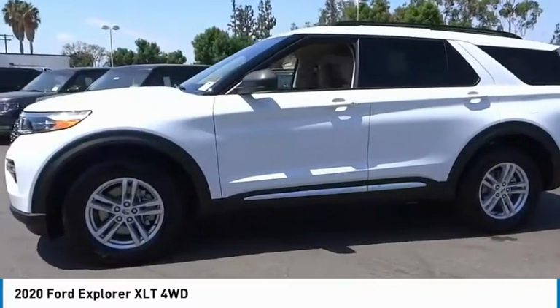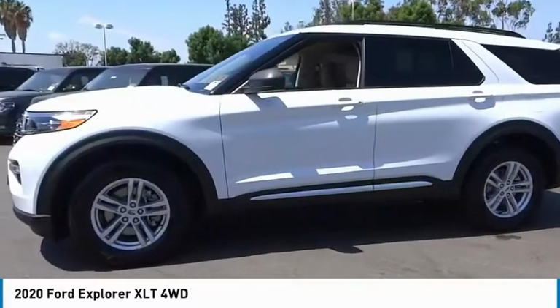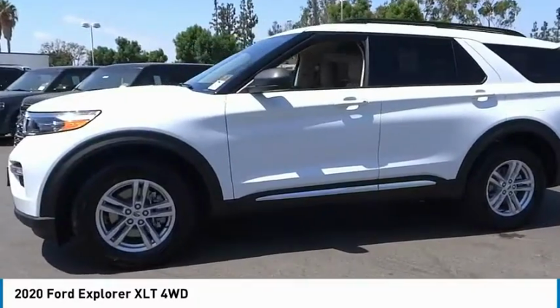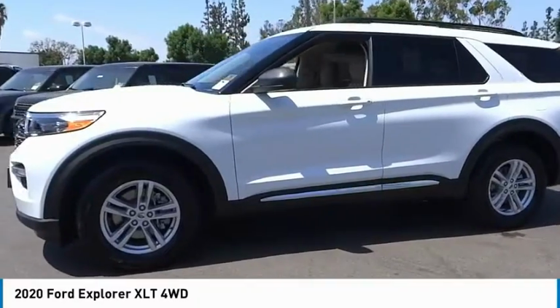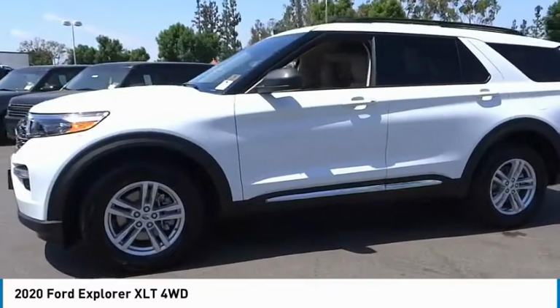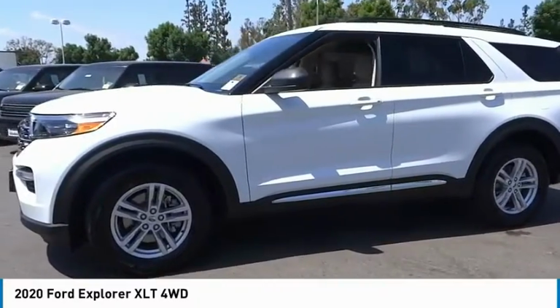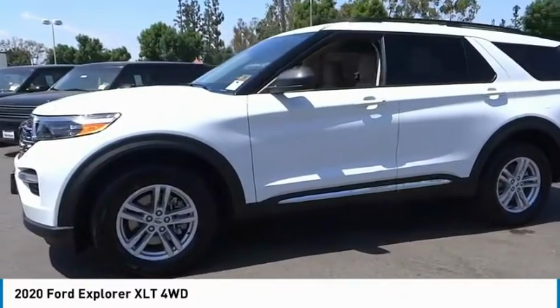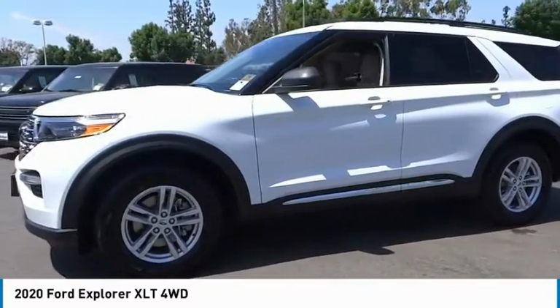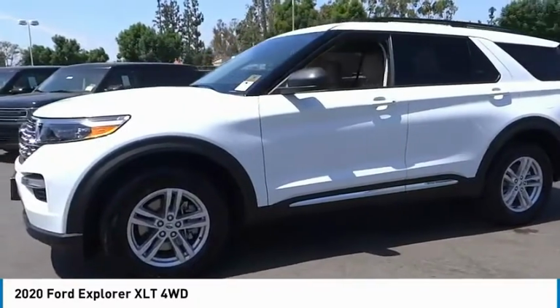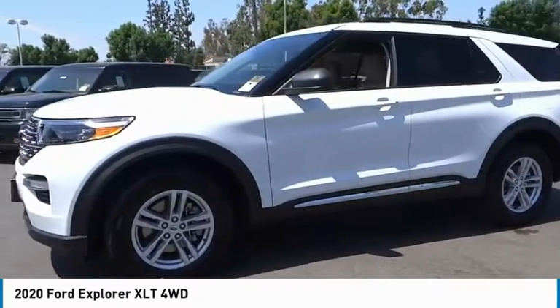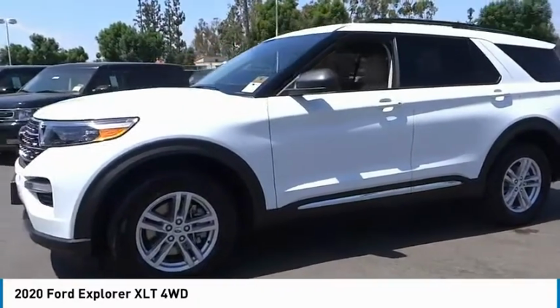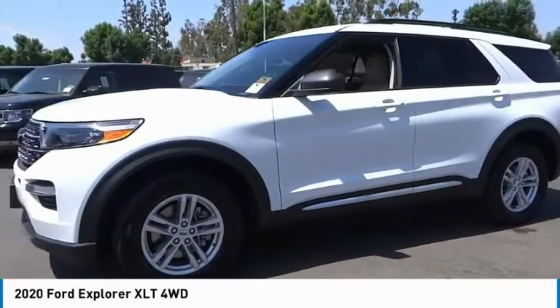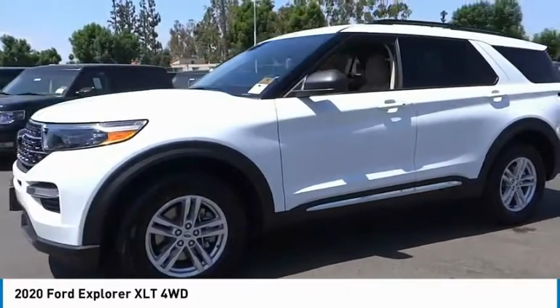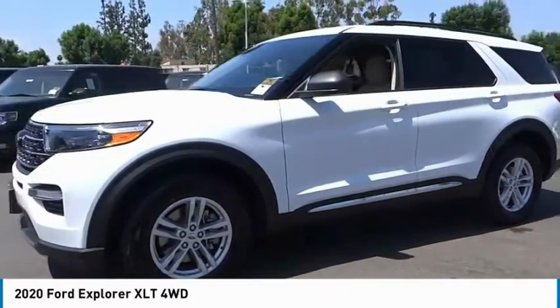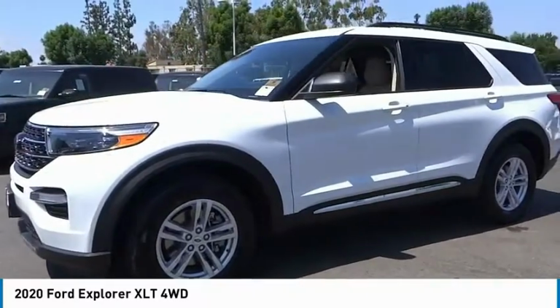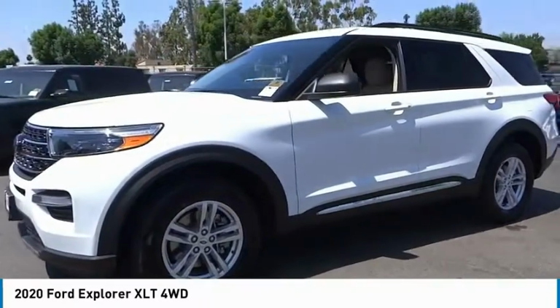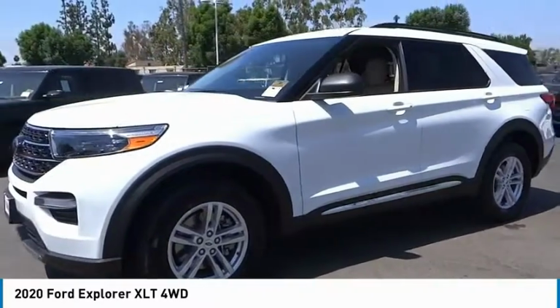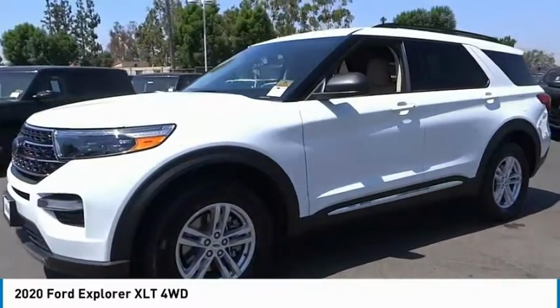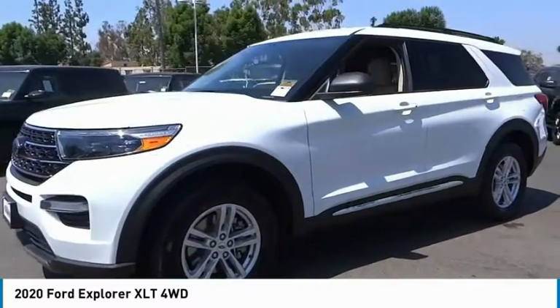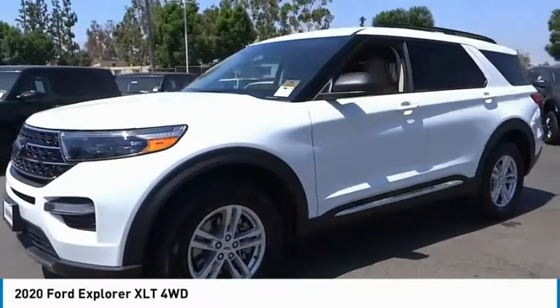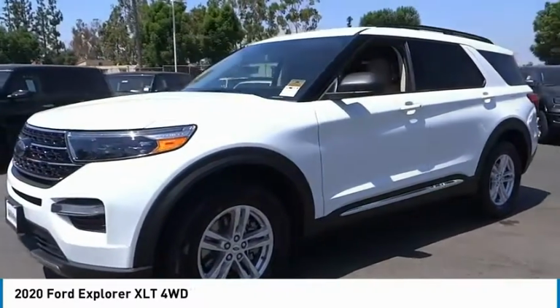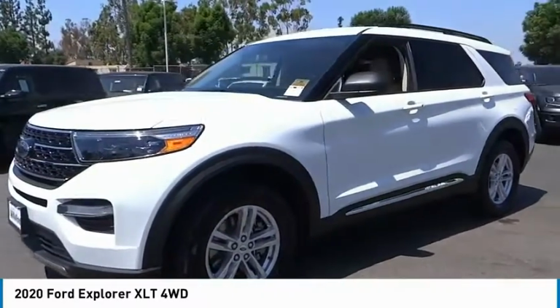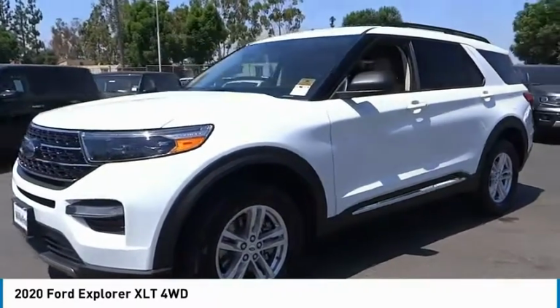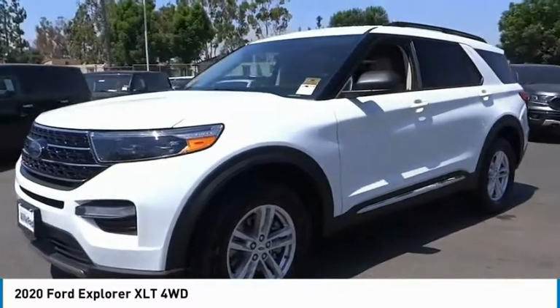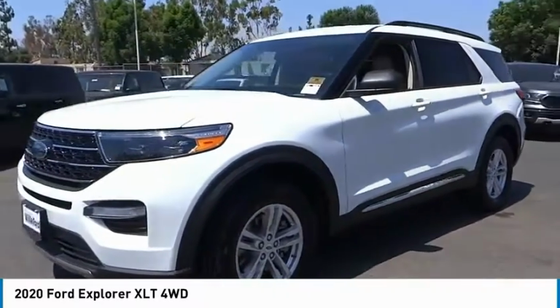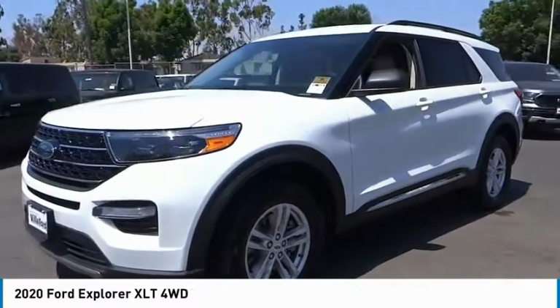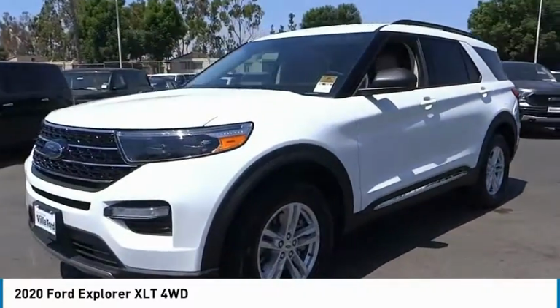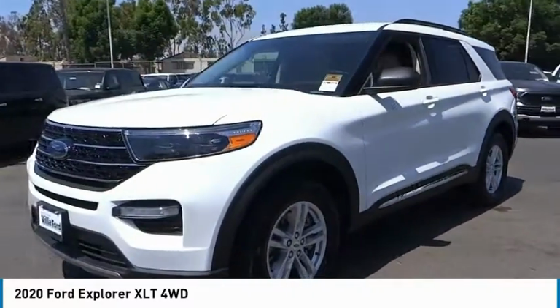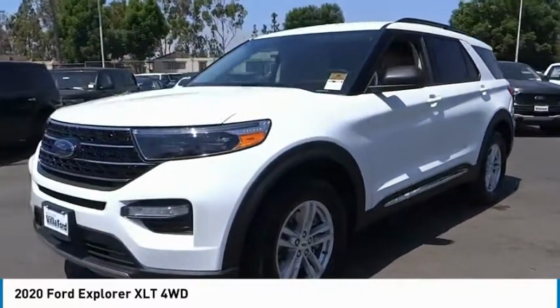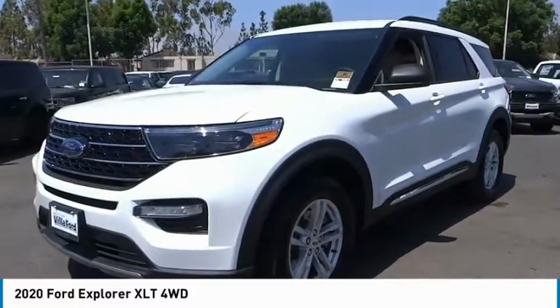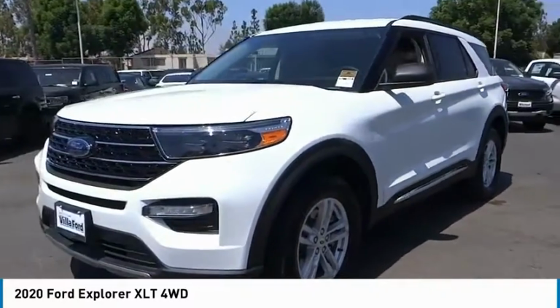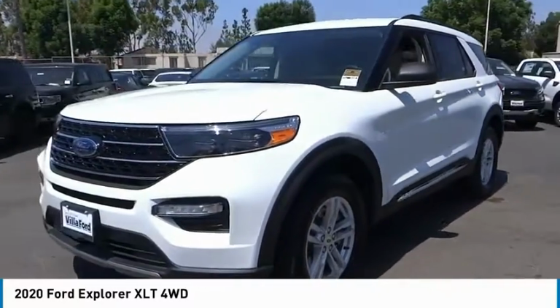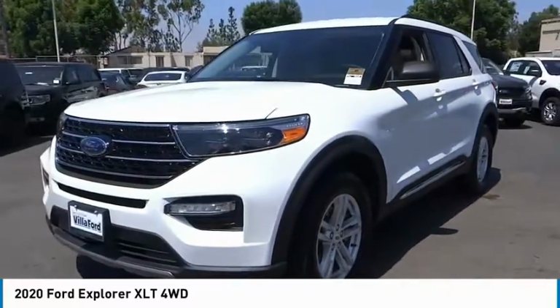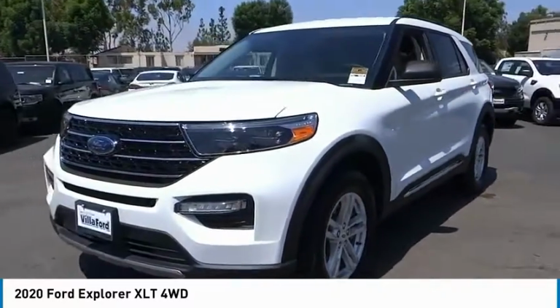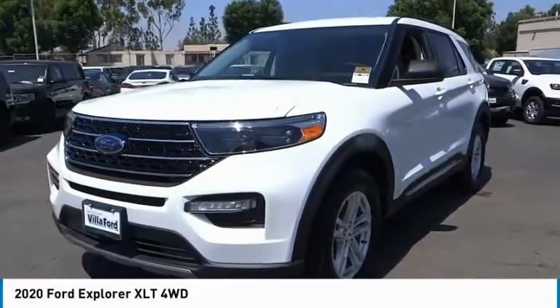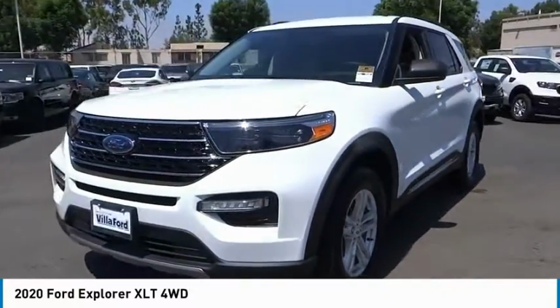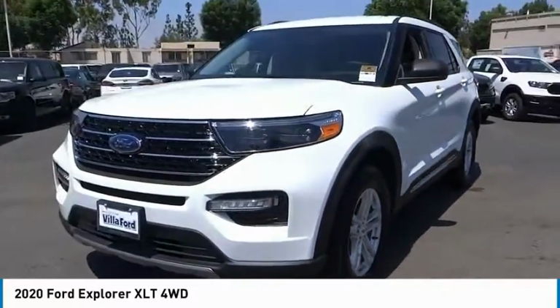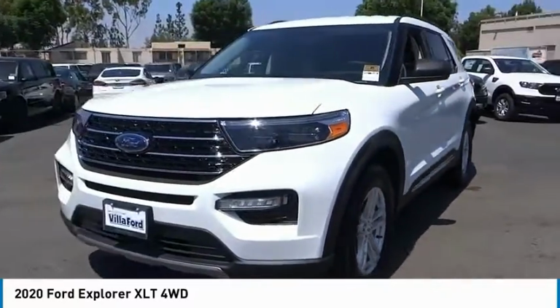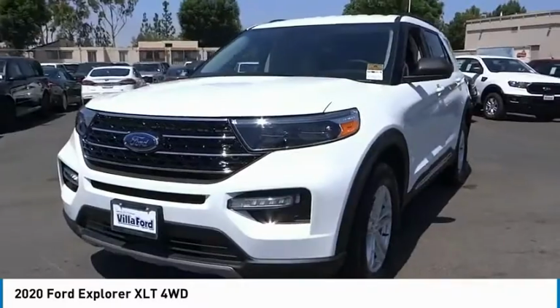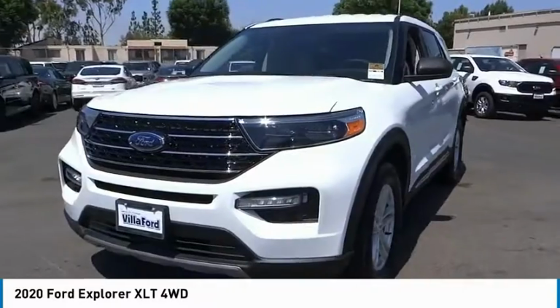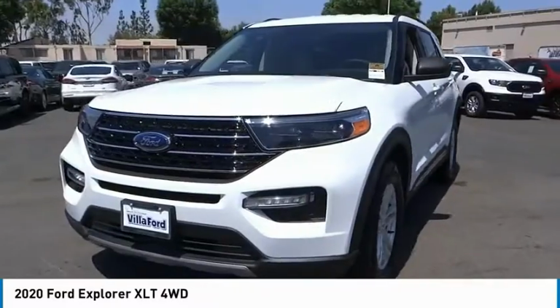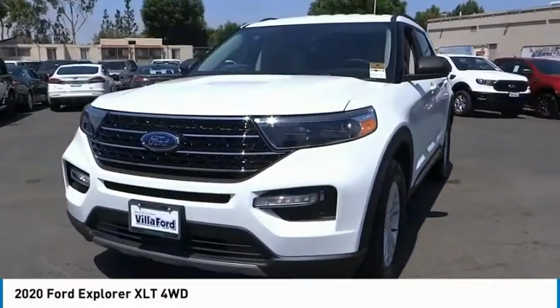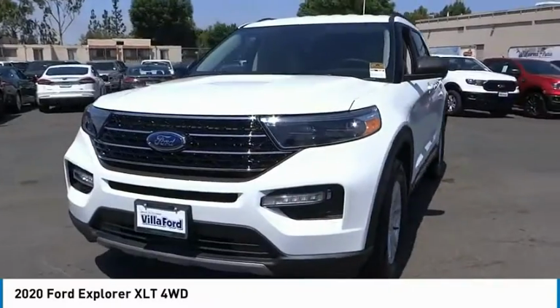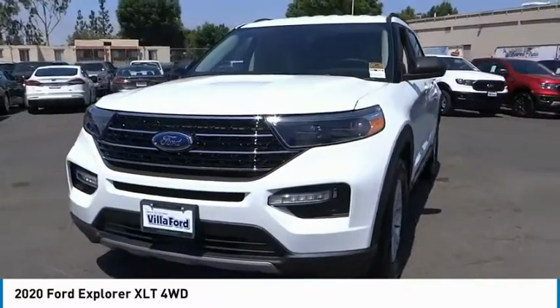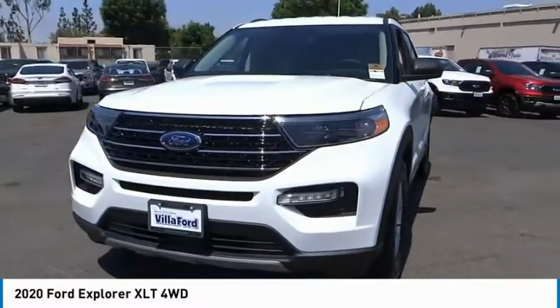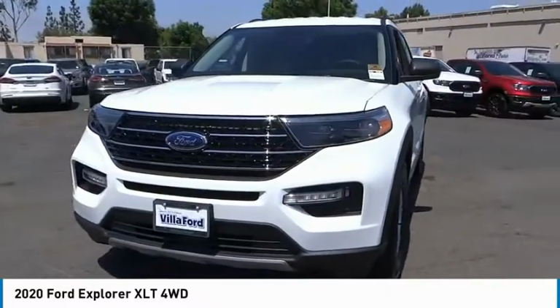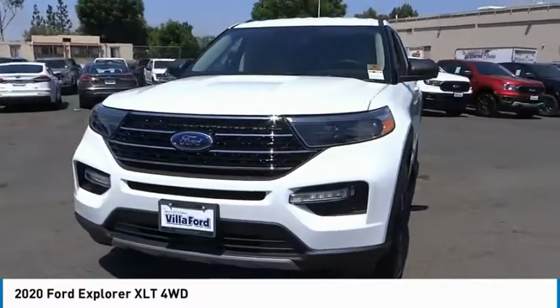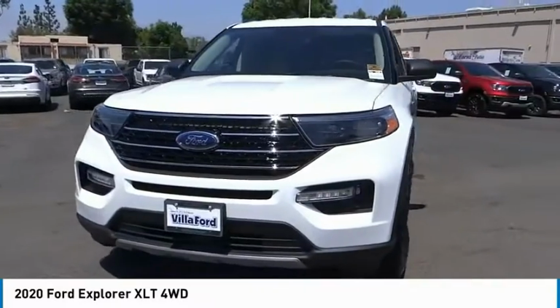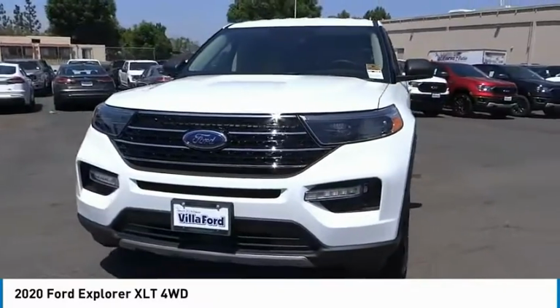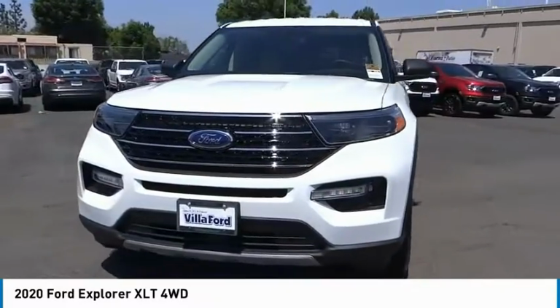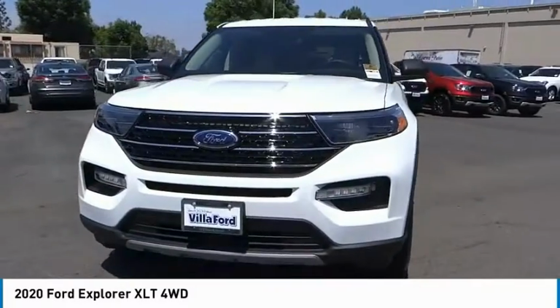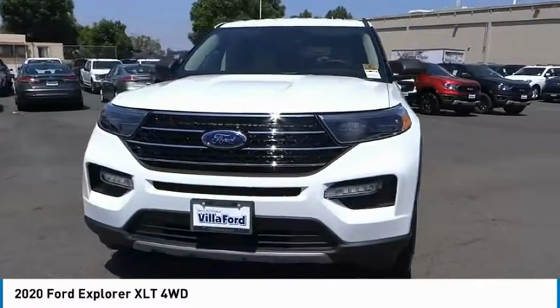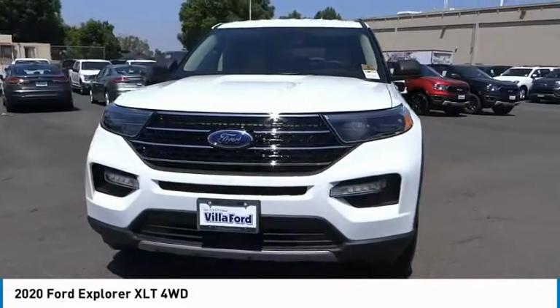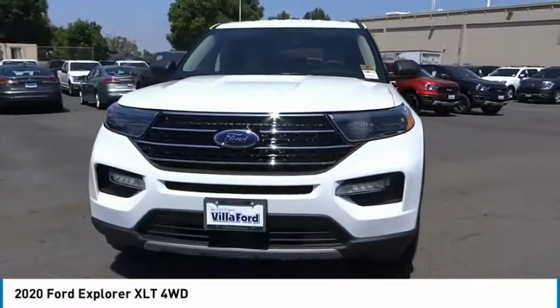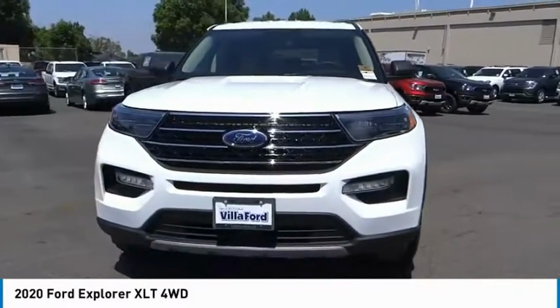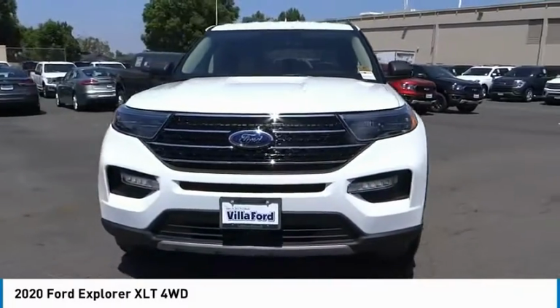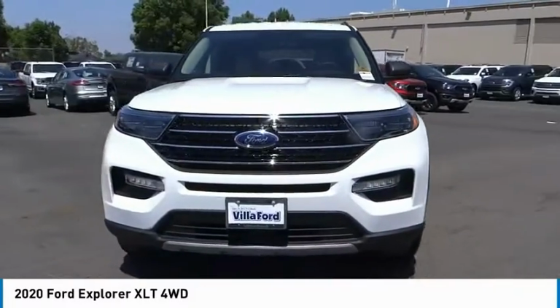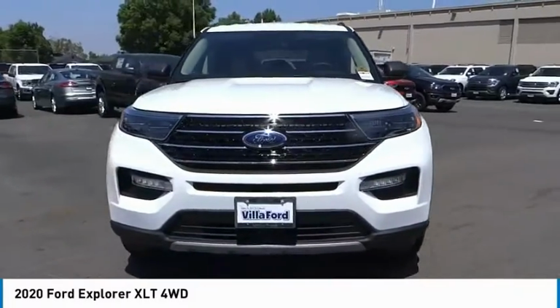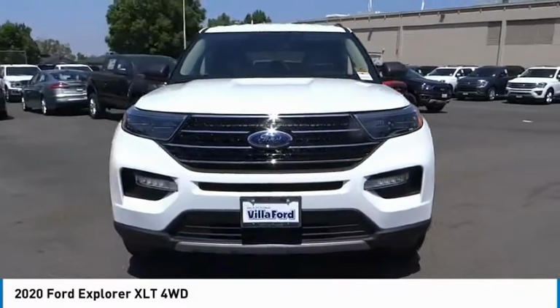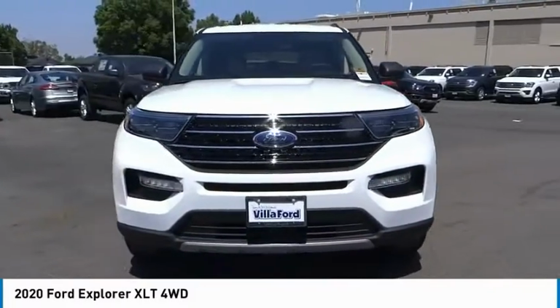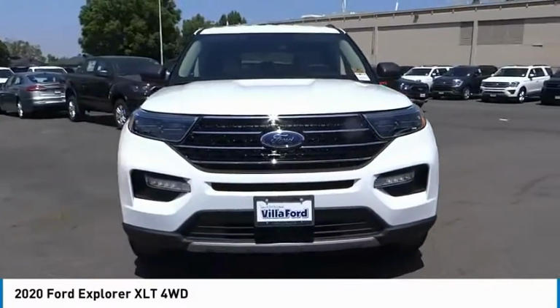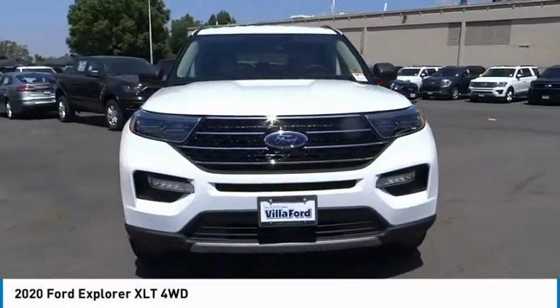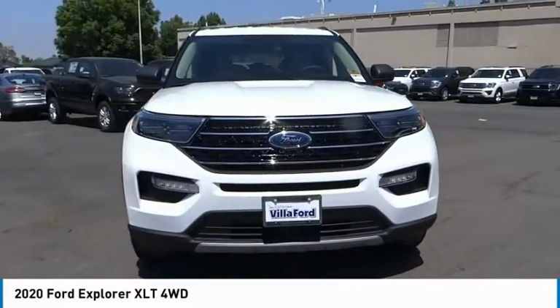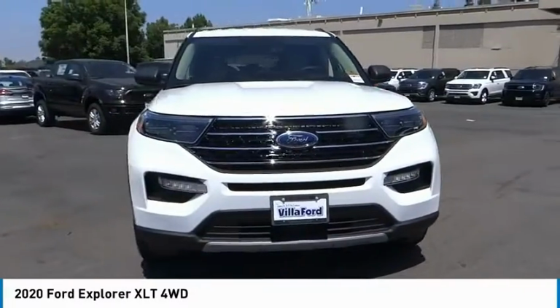Rear window wiper. Take this vehicle for a spin and see why so many shoppers are now proud owners.